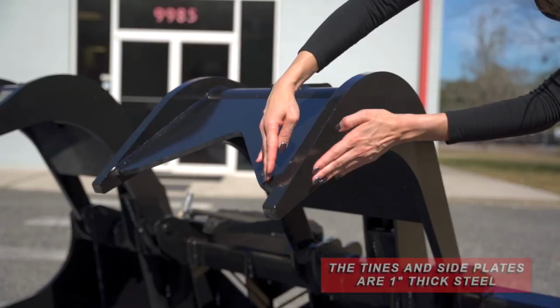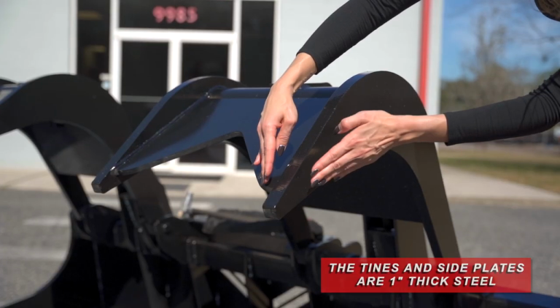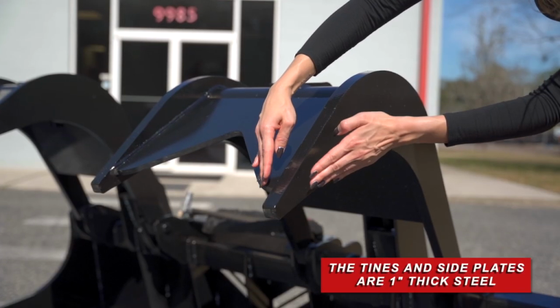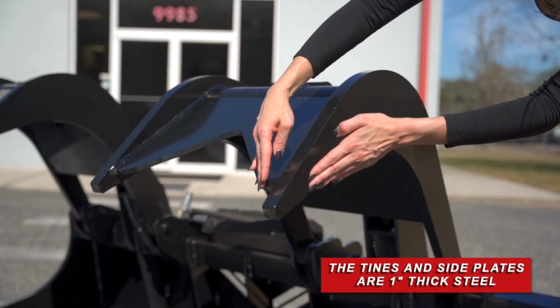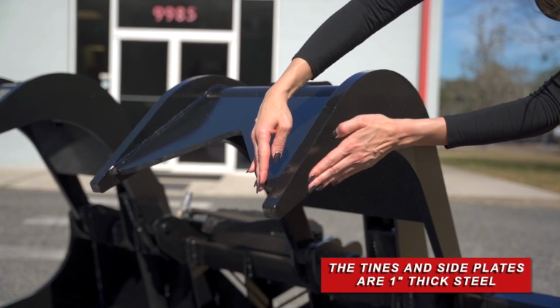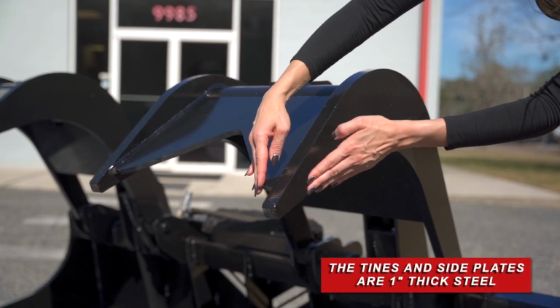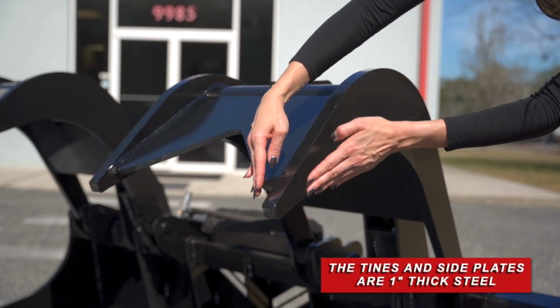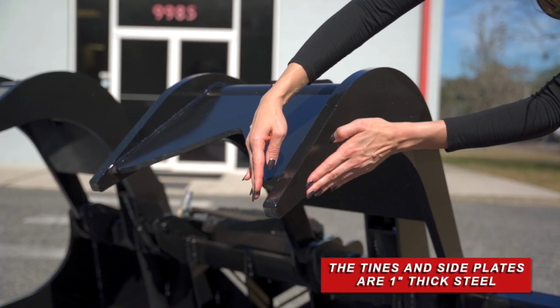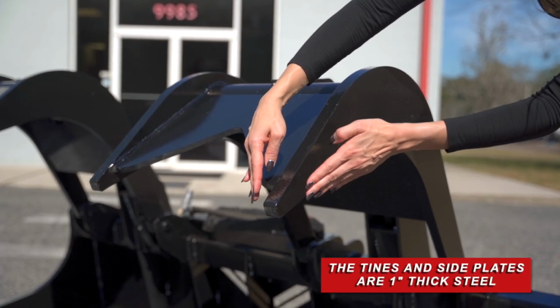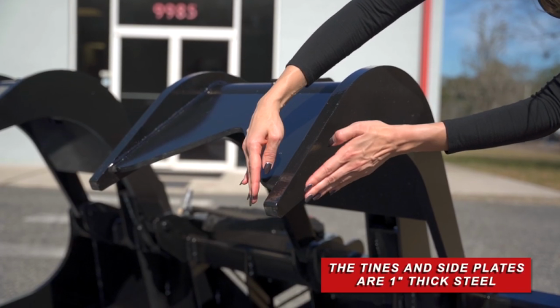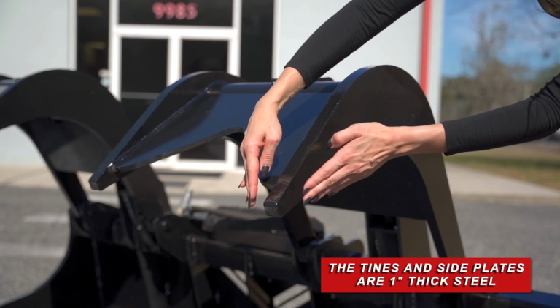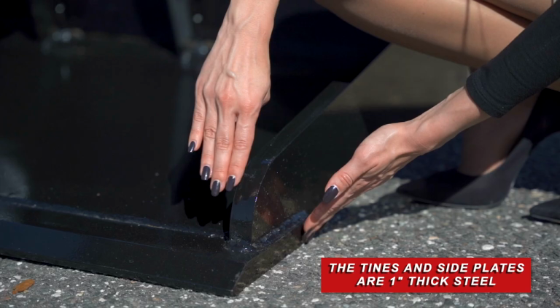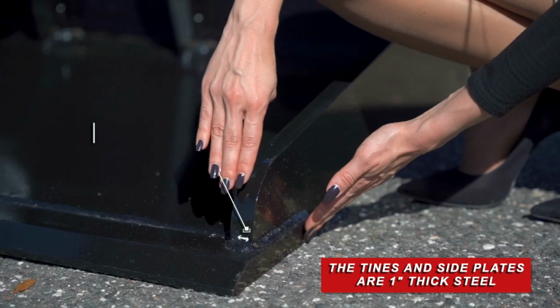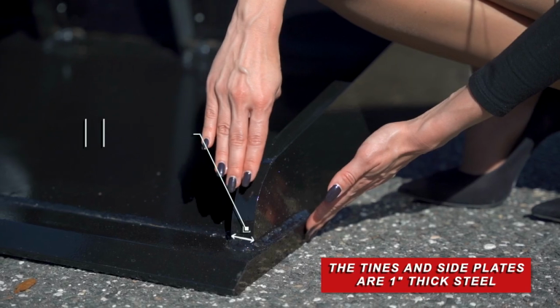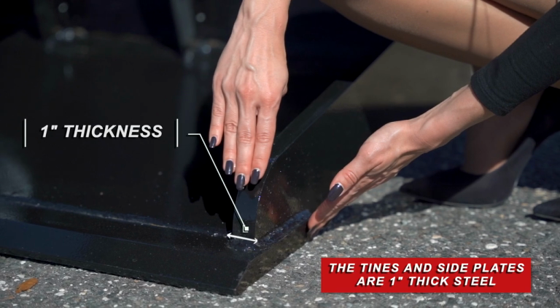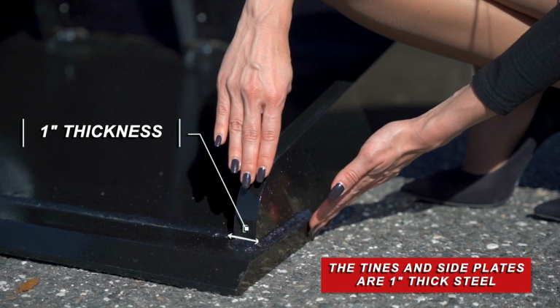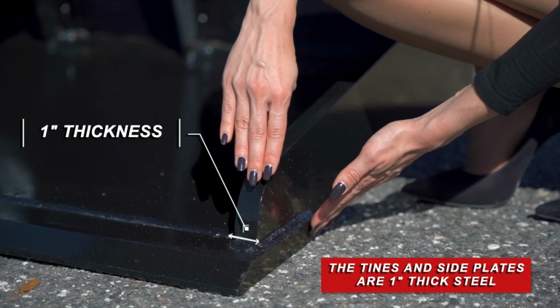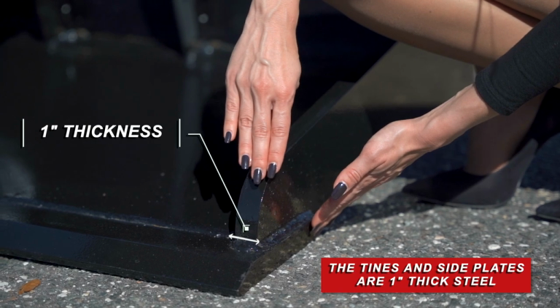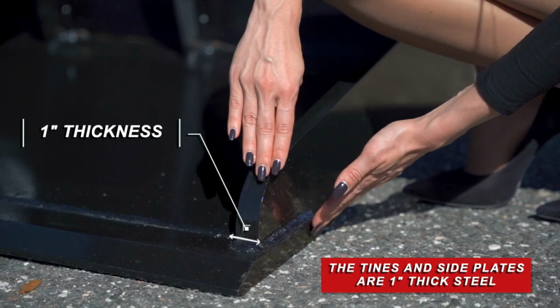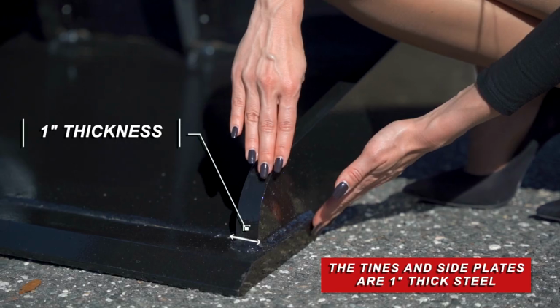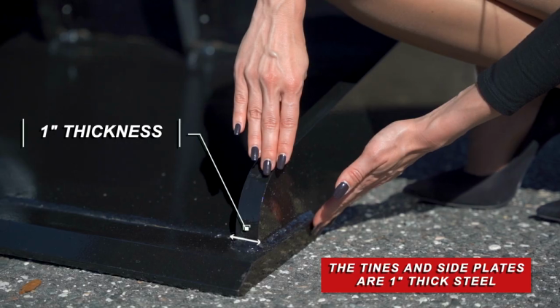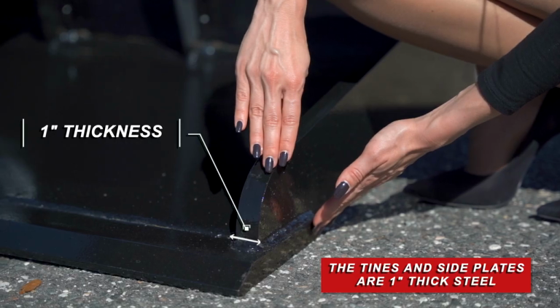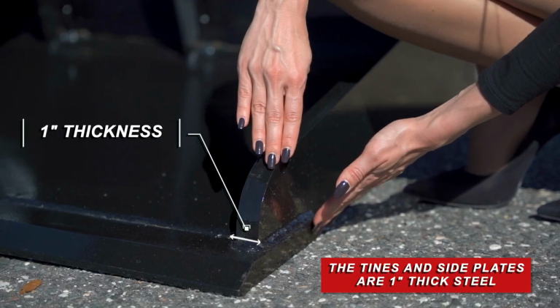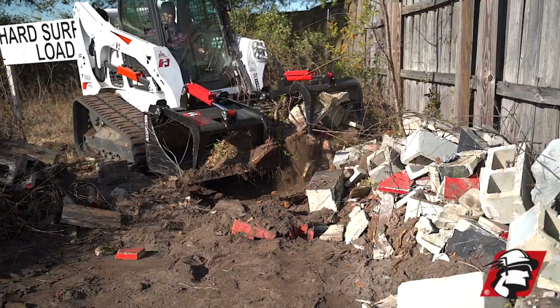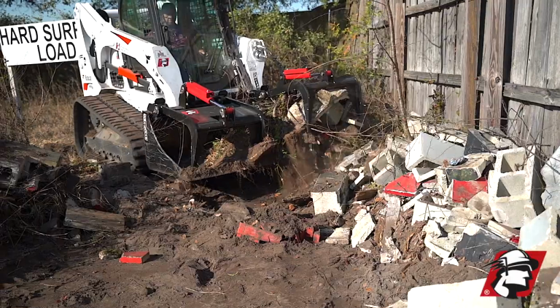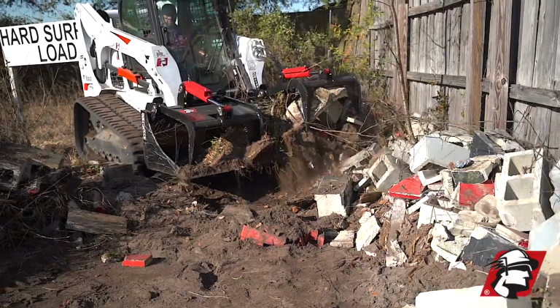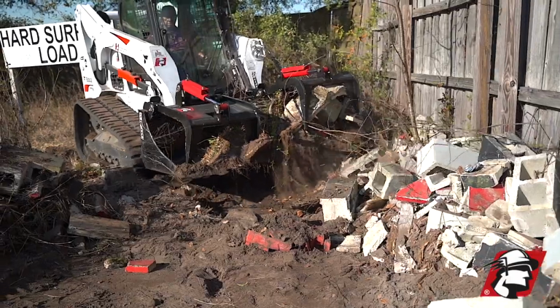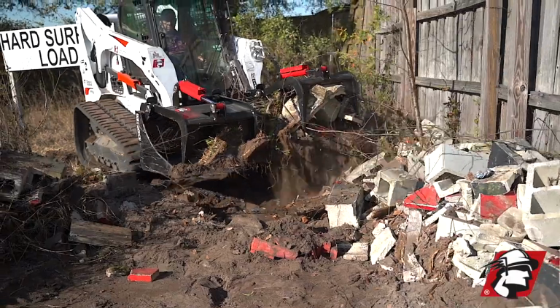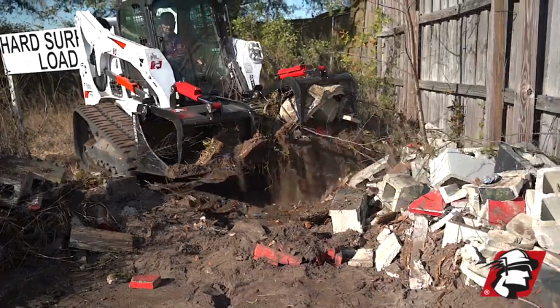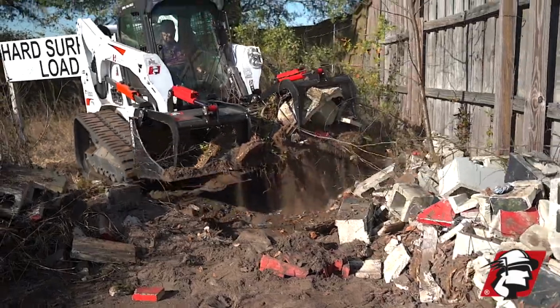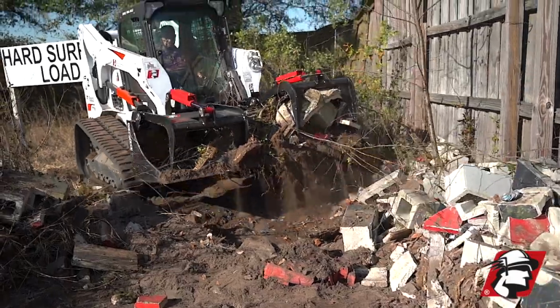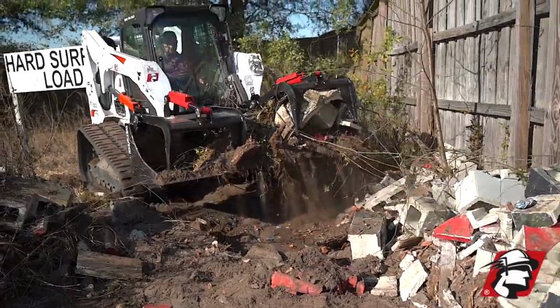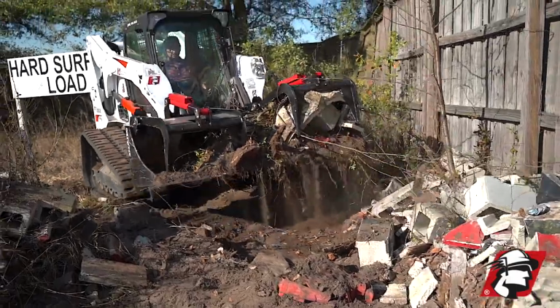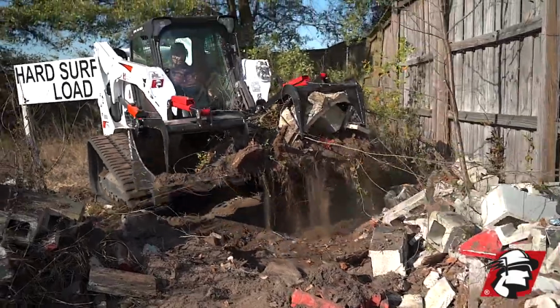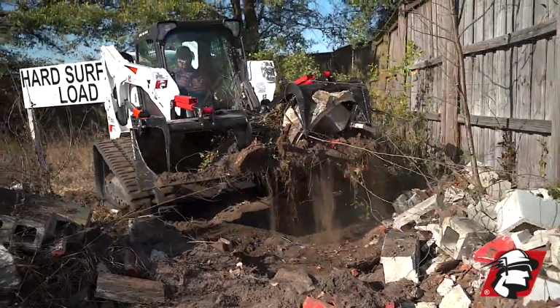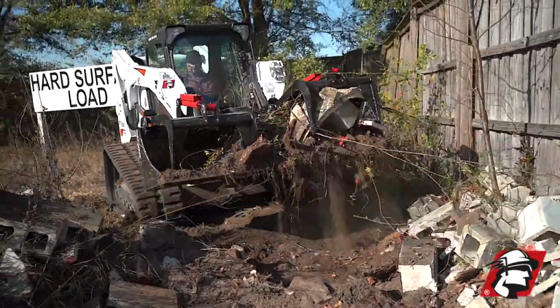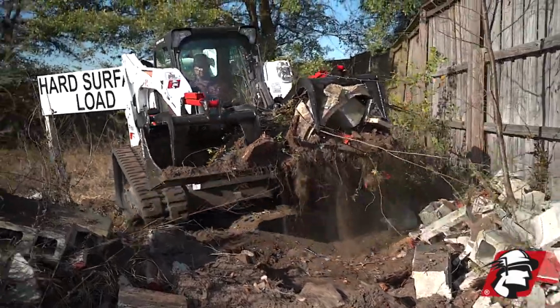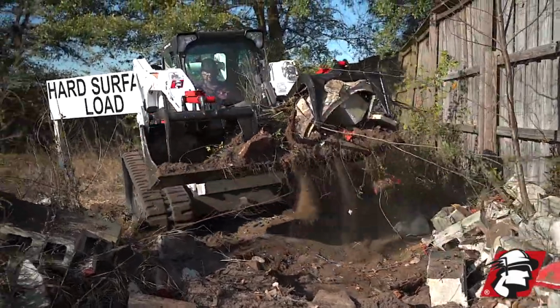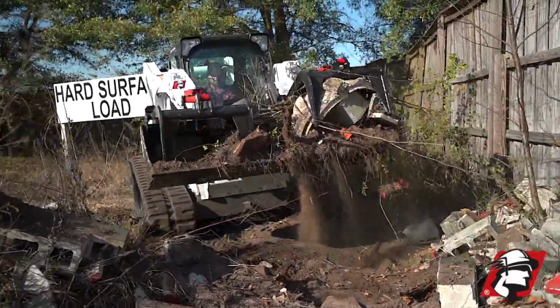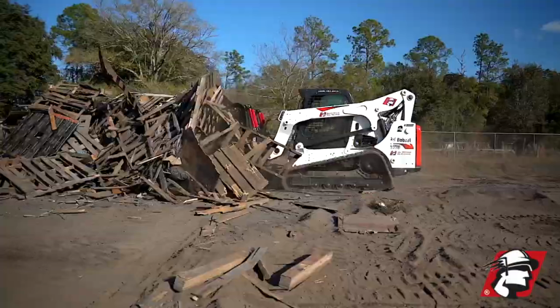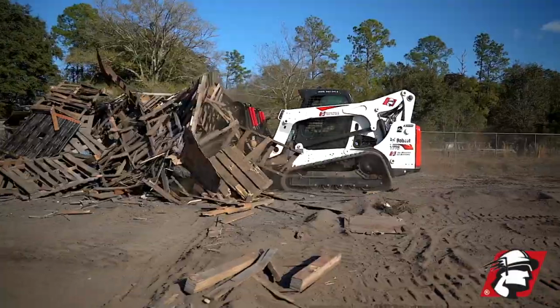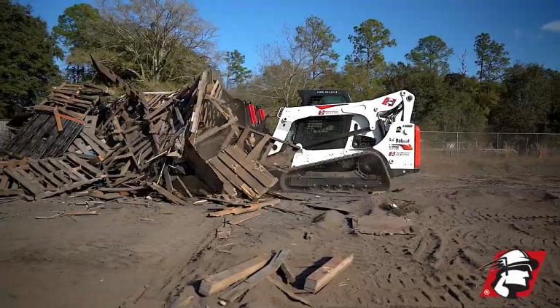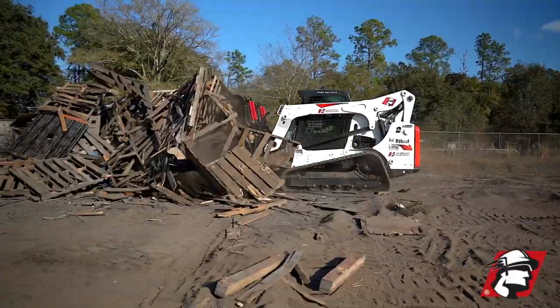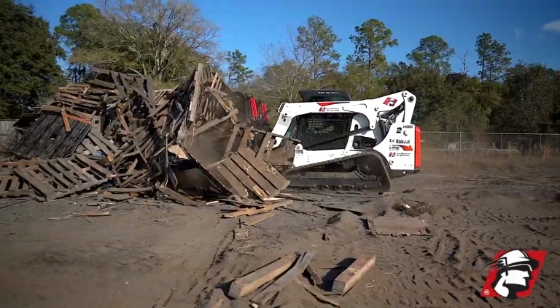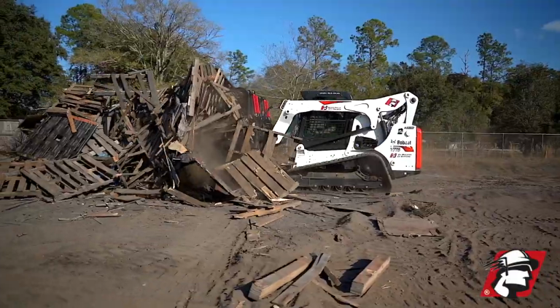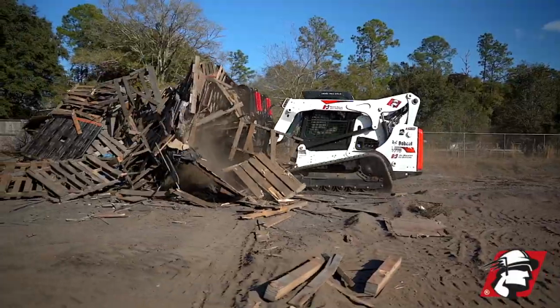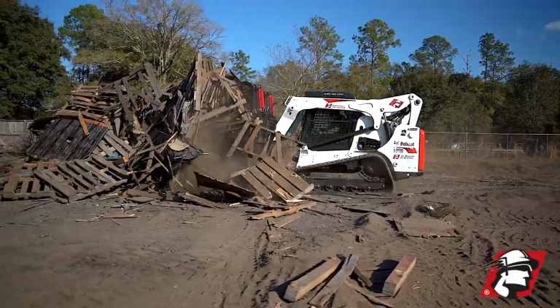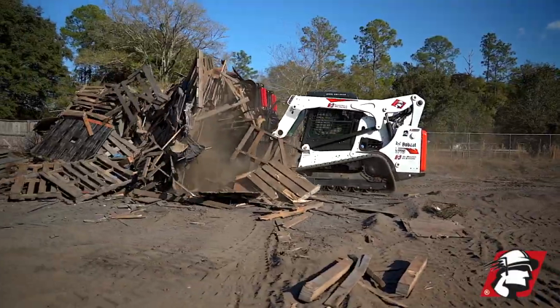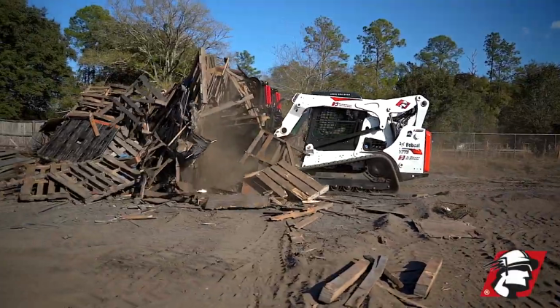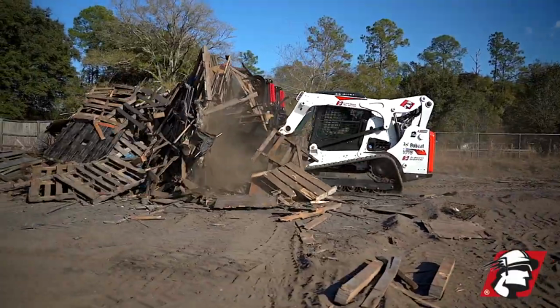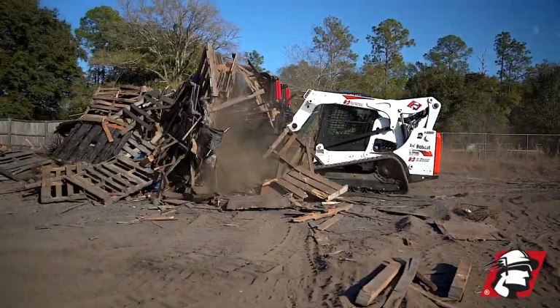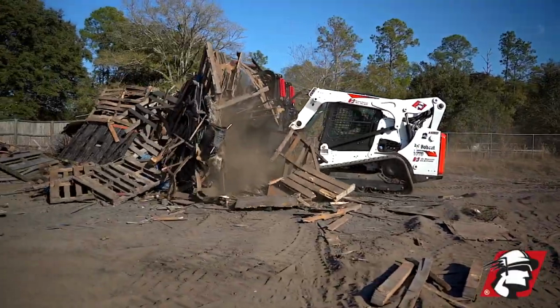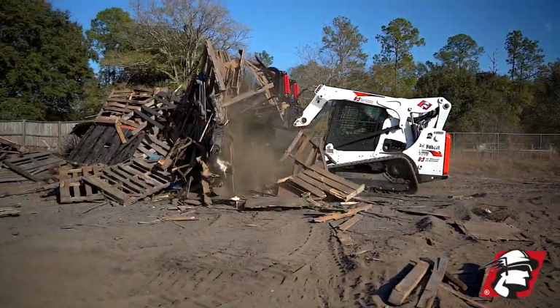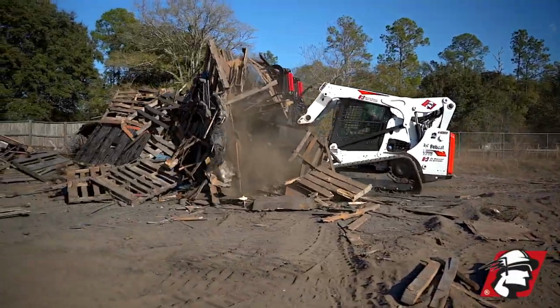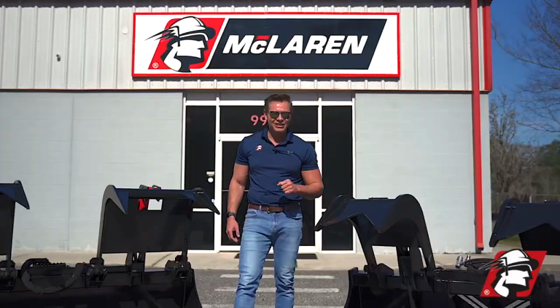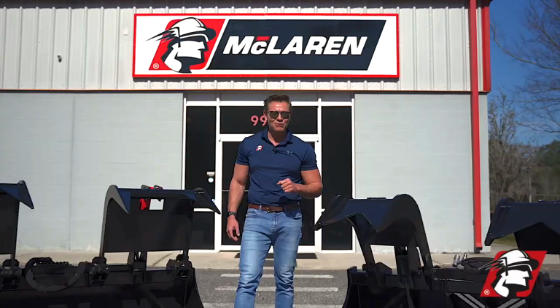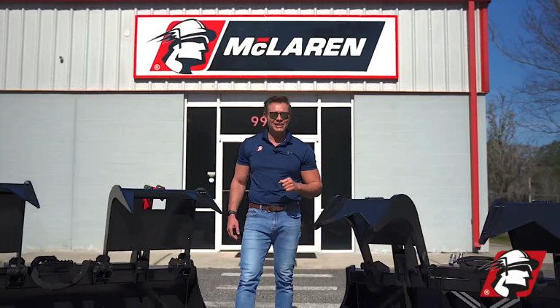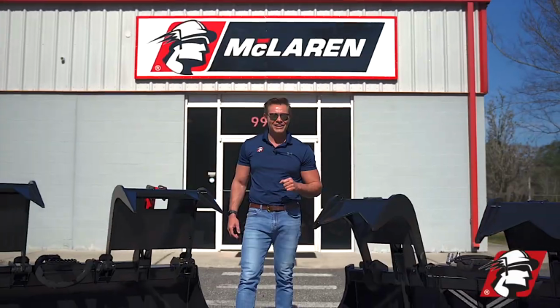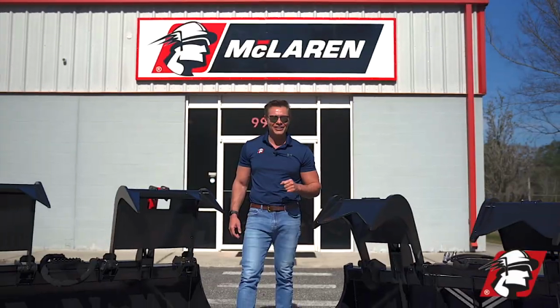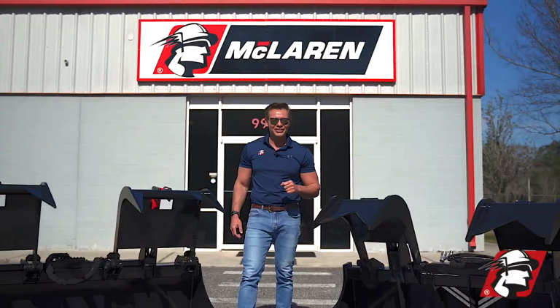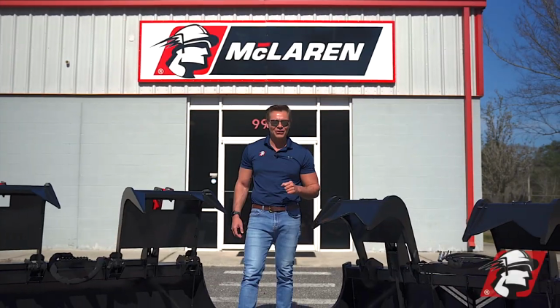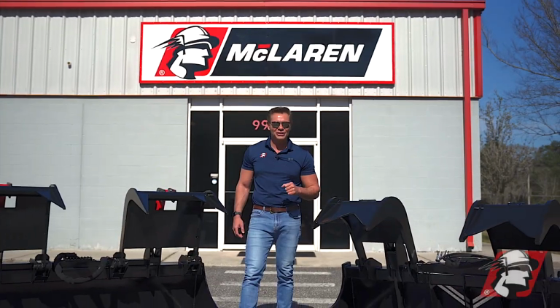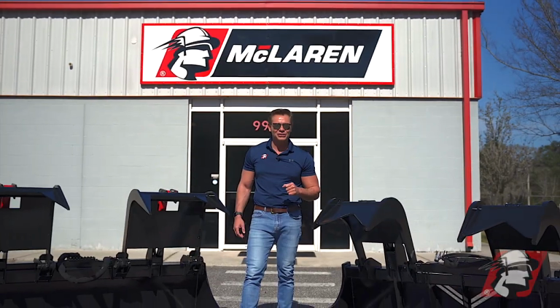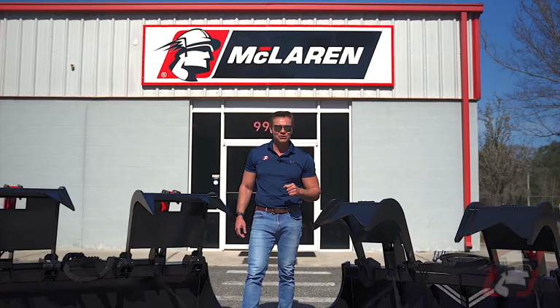Our tines are manufactured with one inch steel plate. If you're looking for a closed bottom grapple bucket, call McLaren. Go McLaren, go extreme.